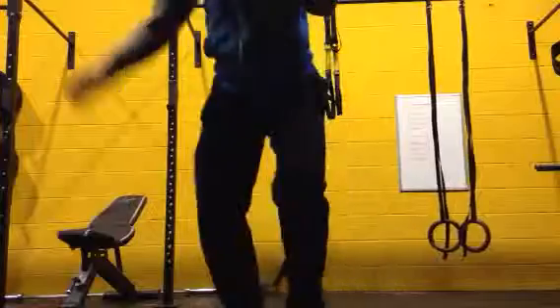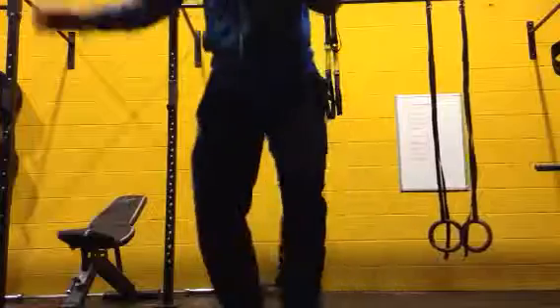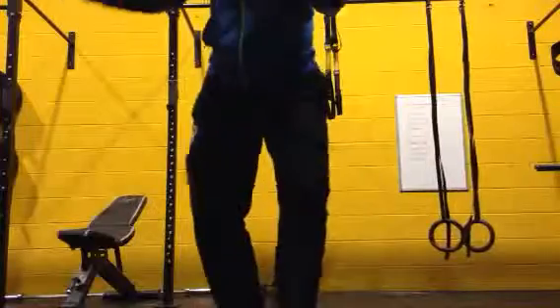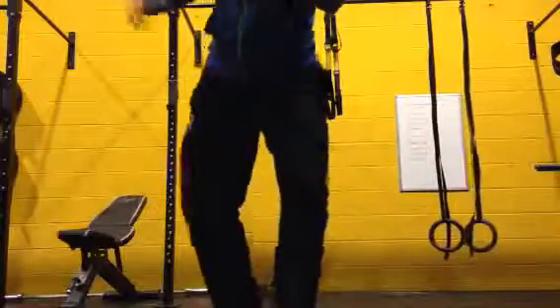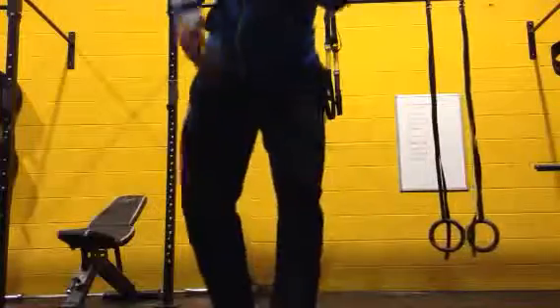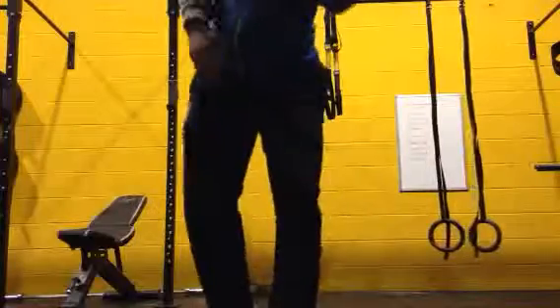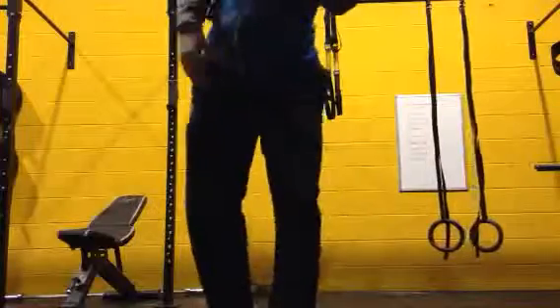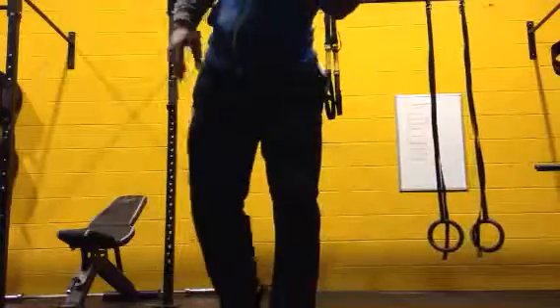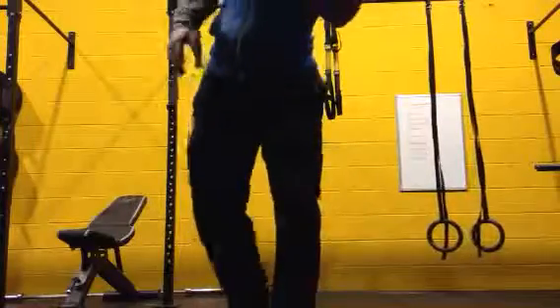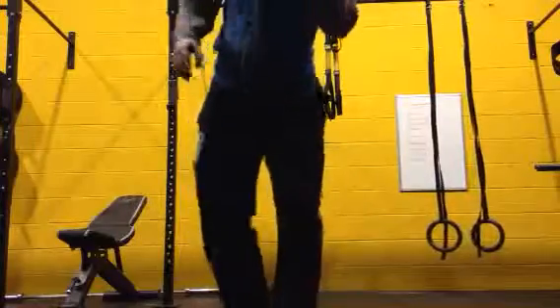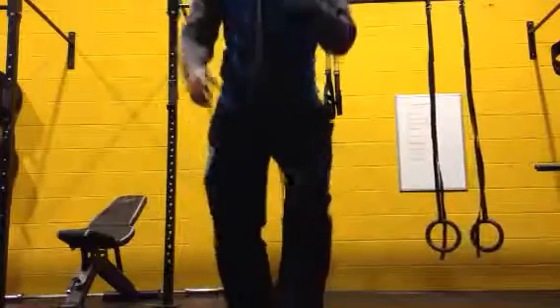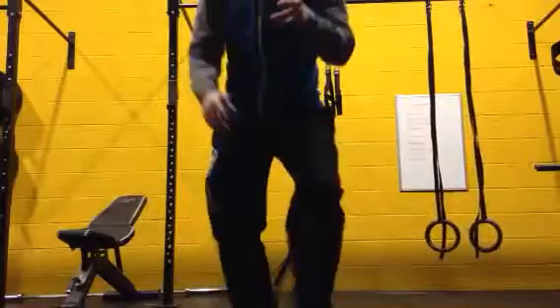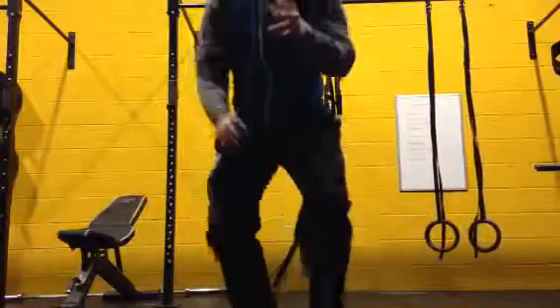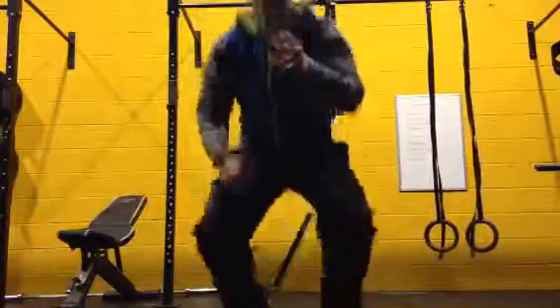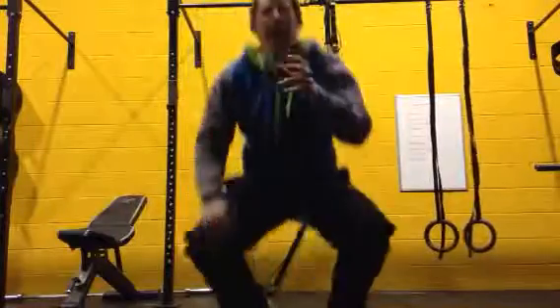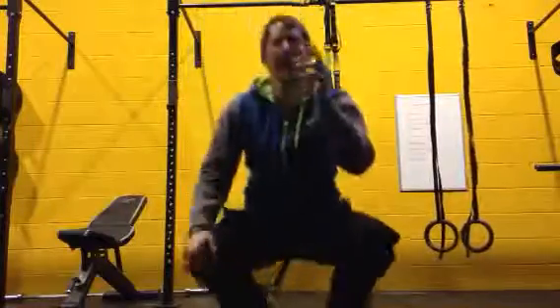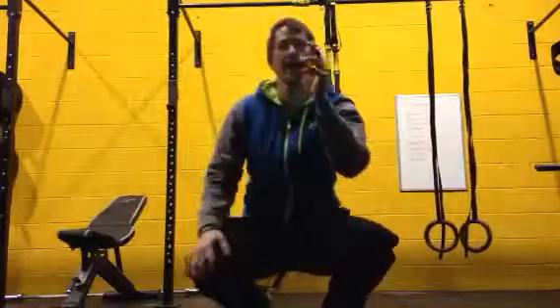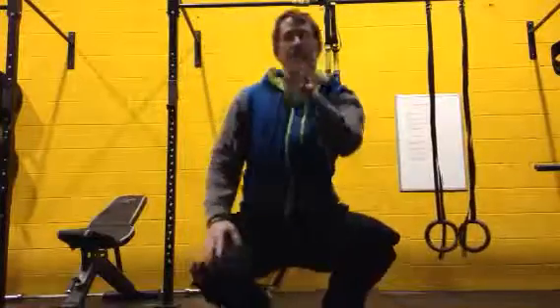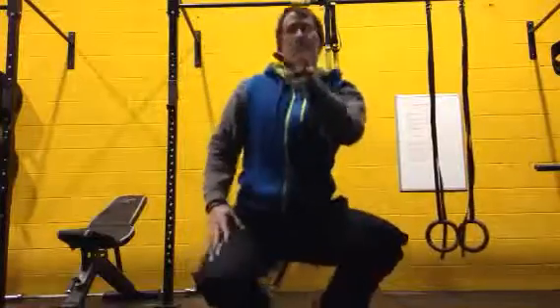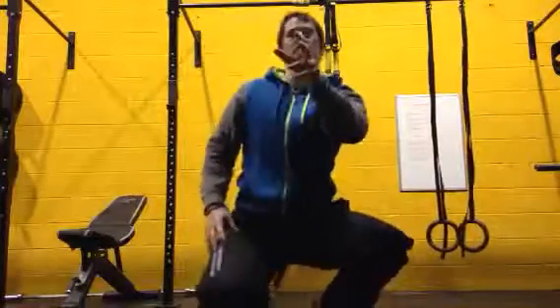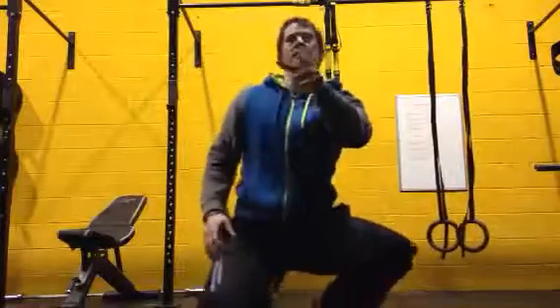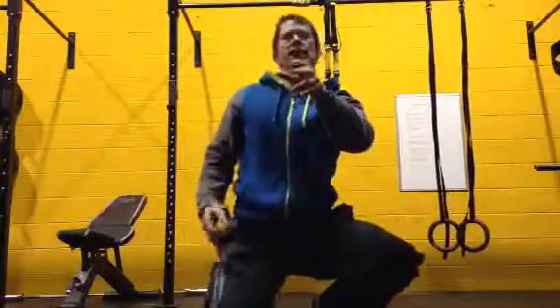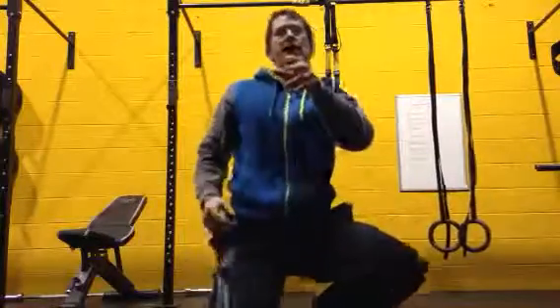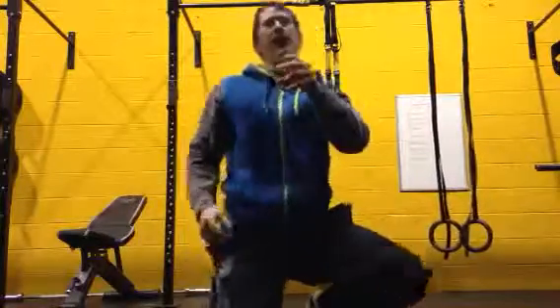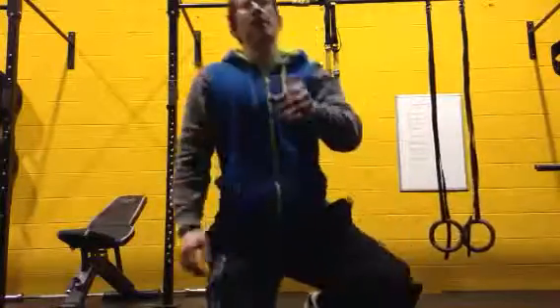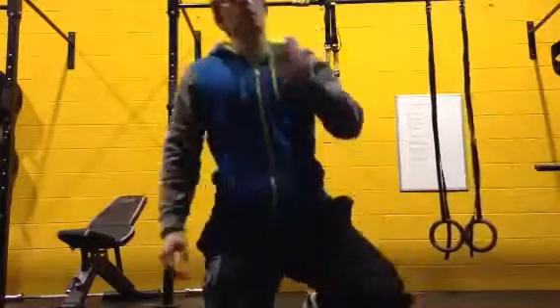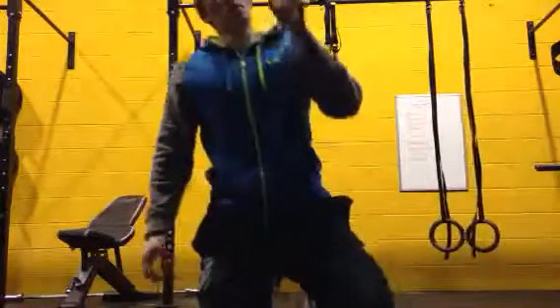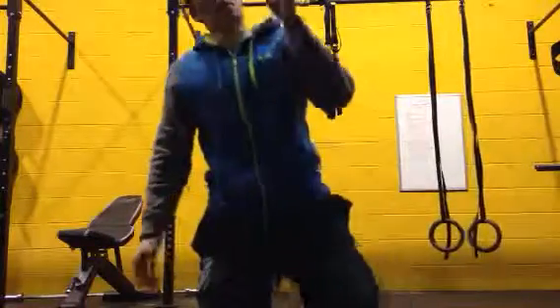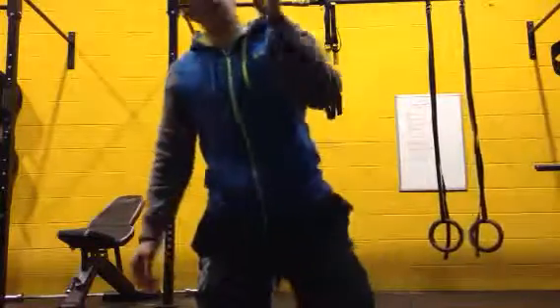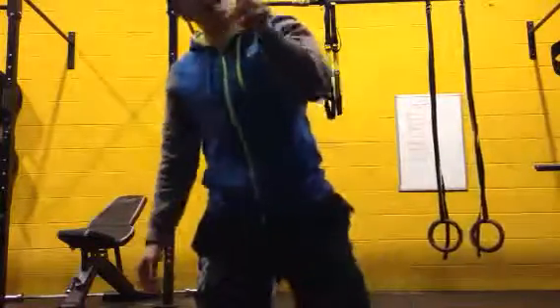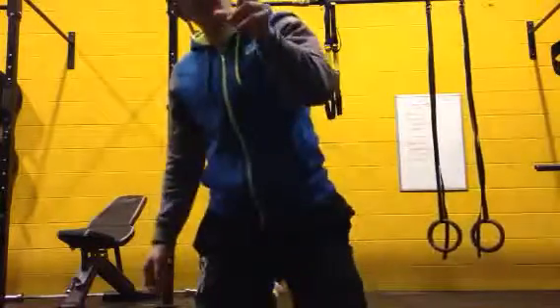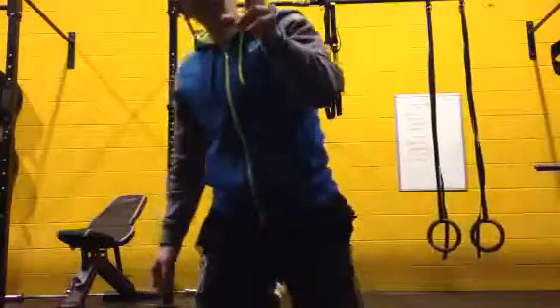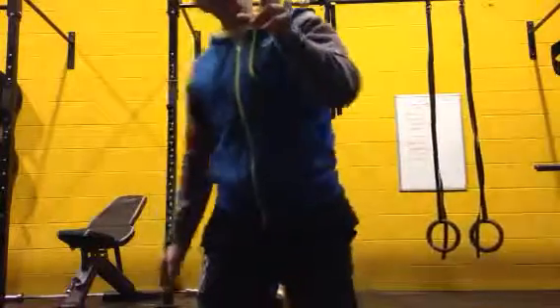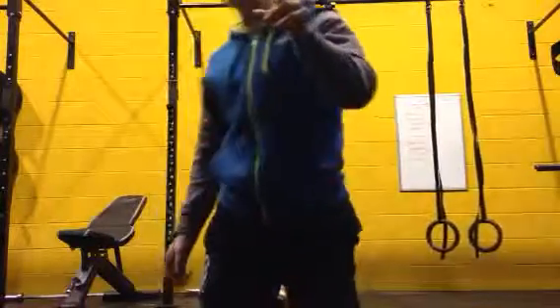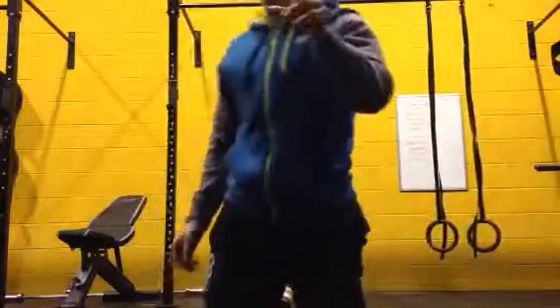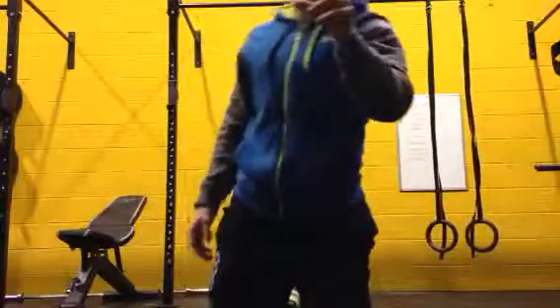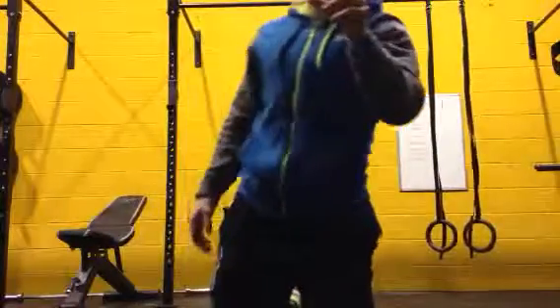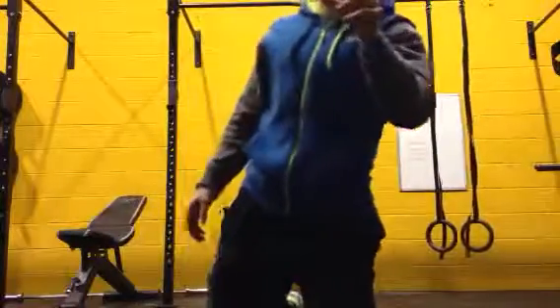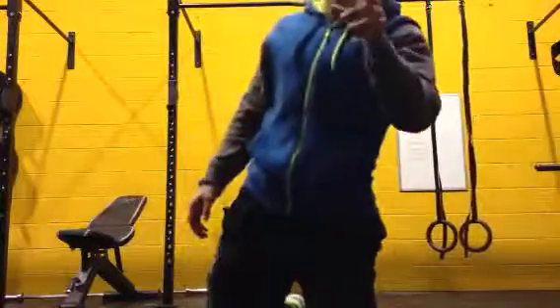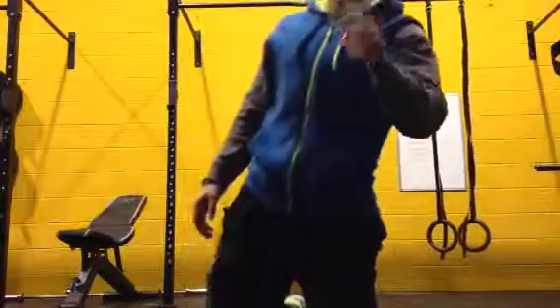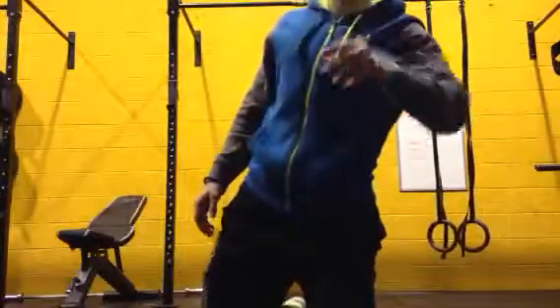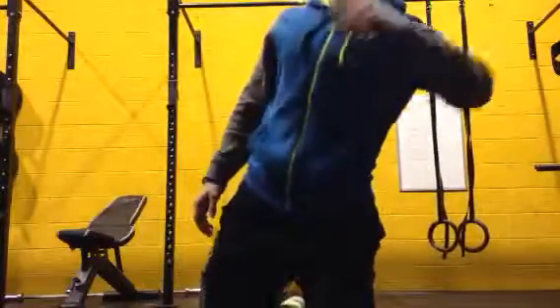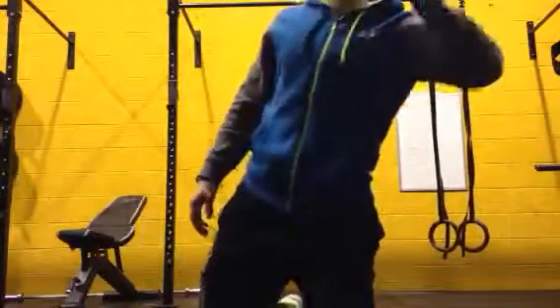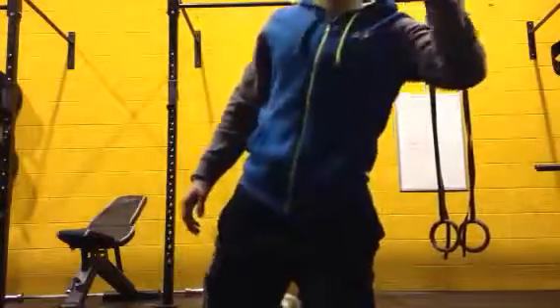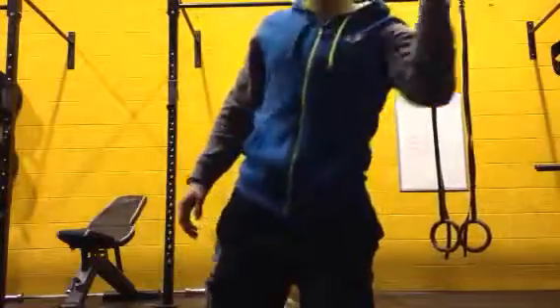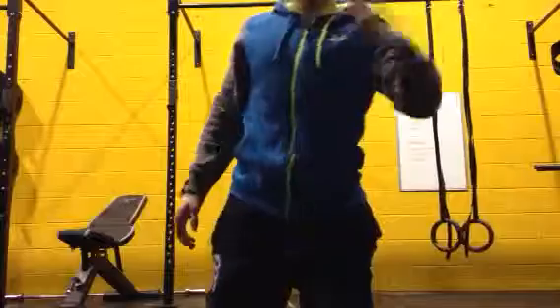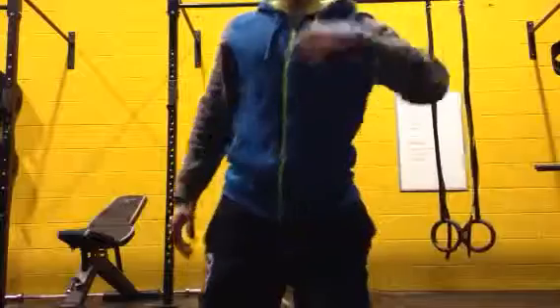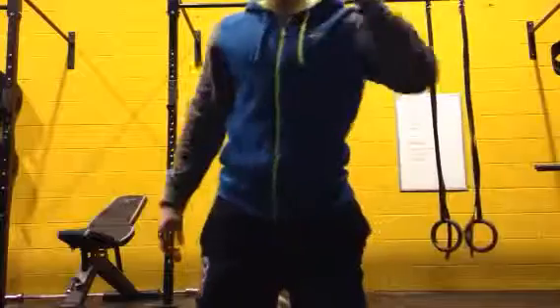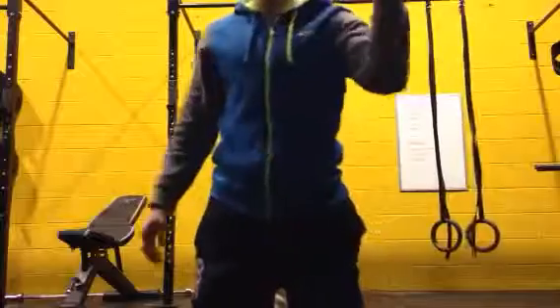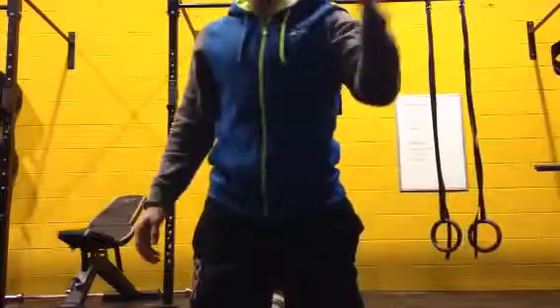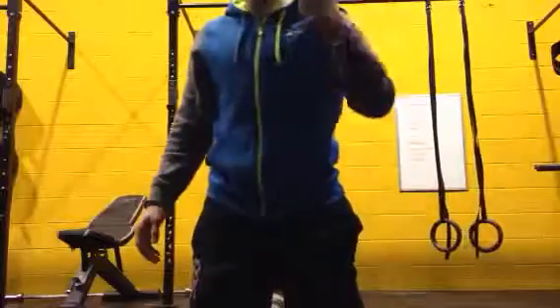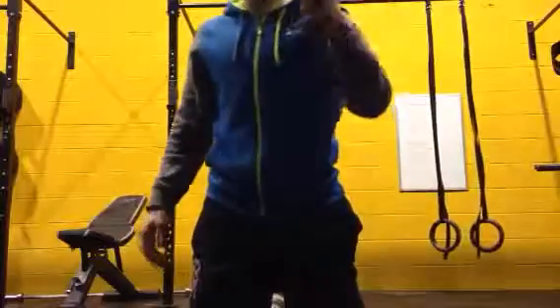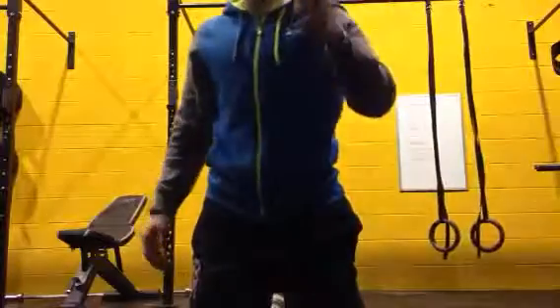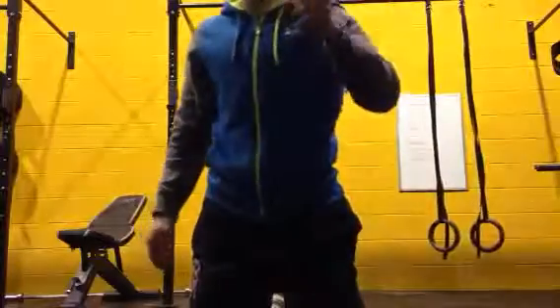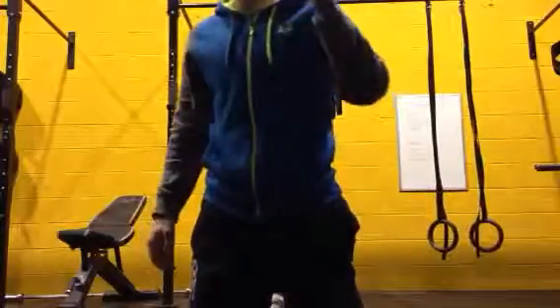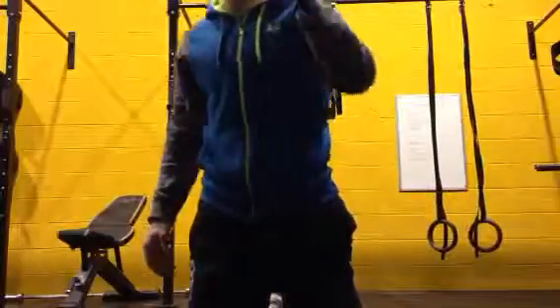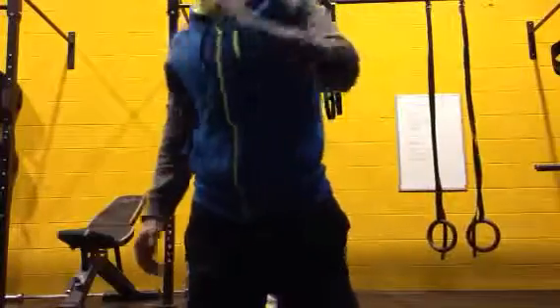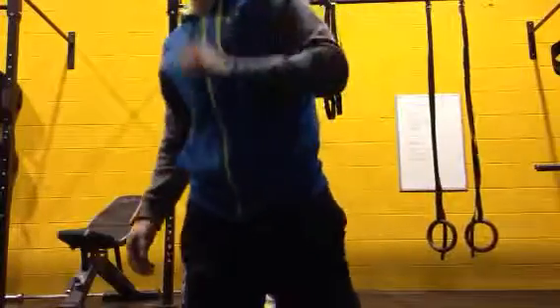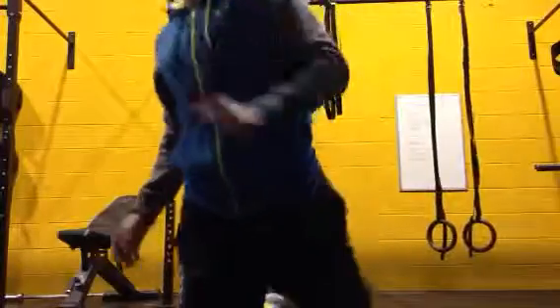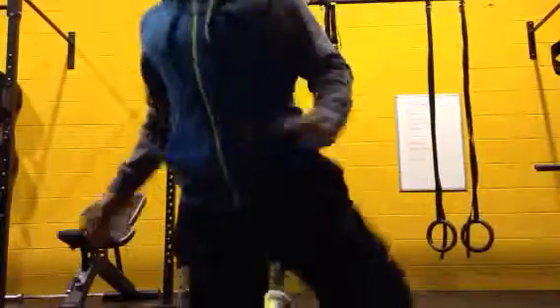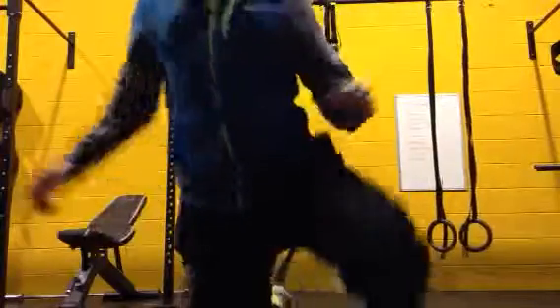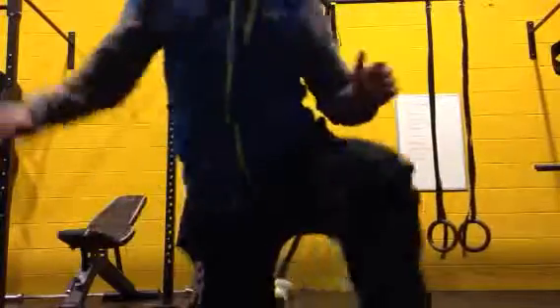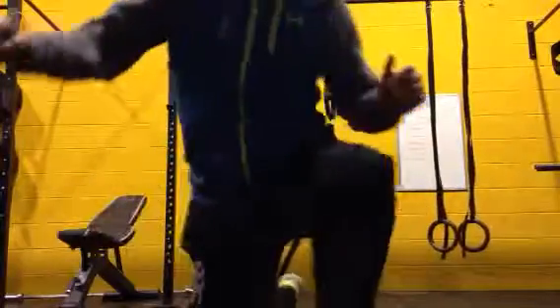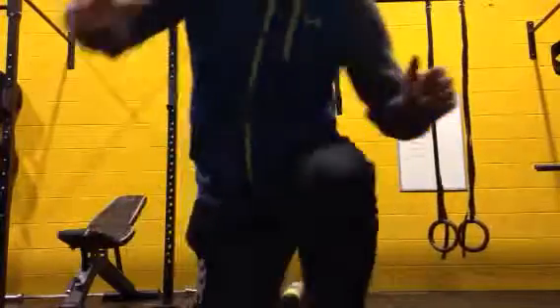8 walk outs to a presser, 8 lunges each leg, 12 mountain climbers each leg — 3 rounds. That should get you nice and warm, guys.